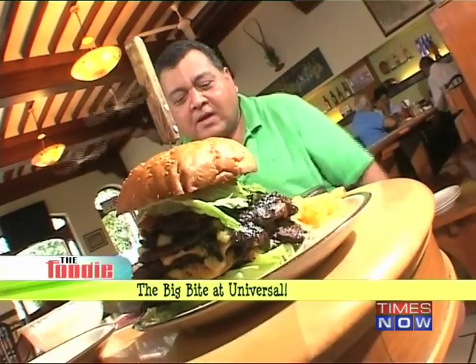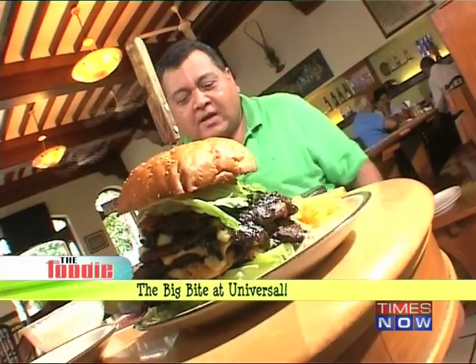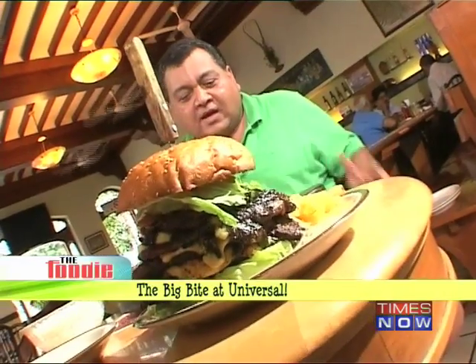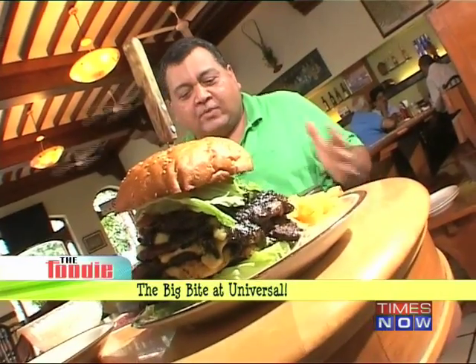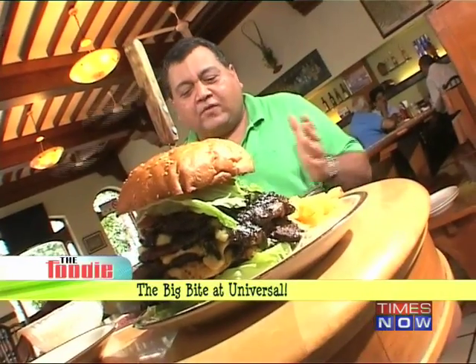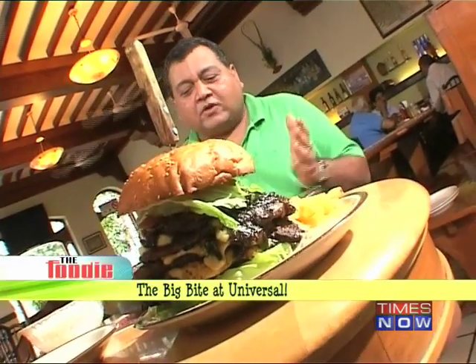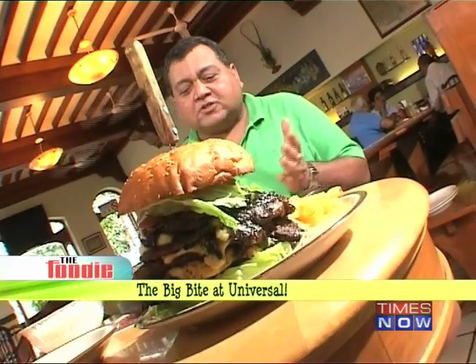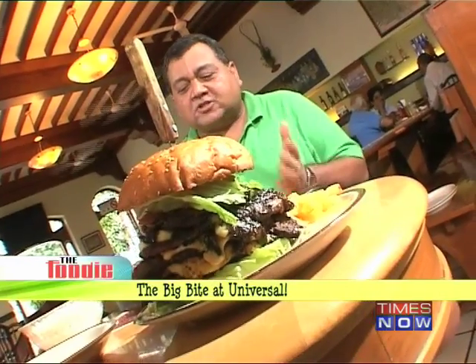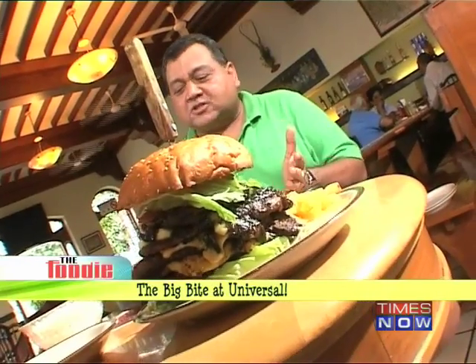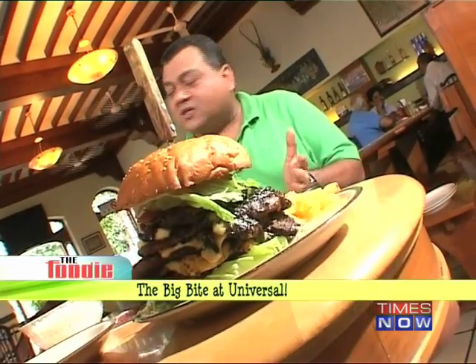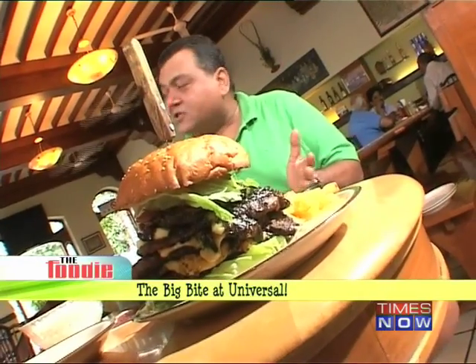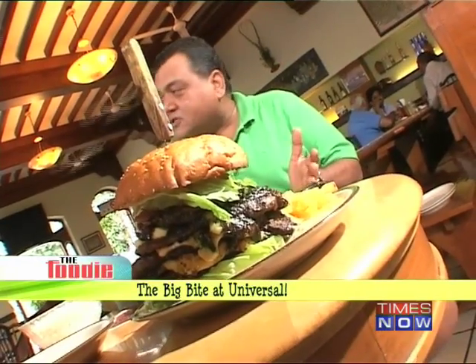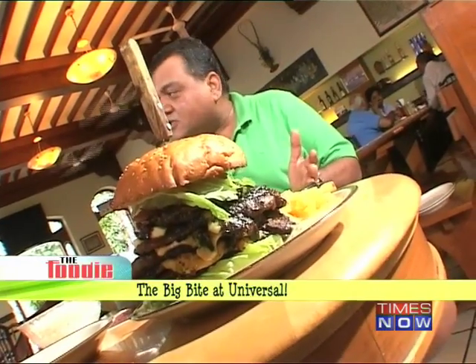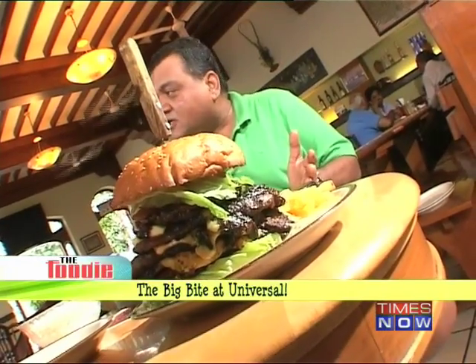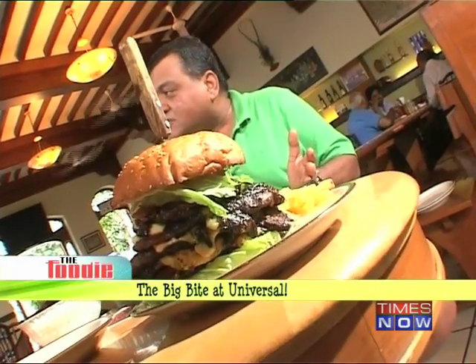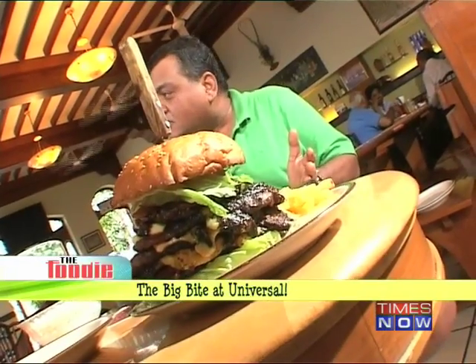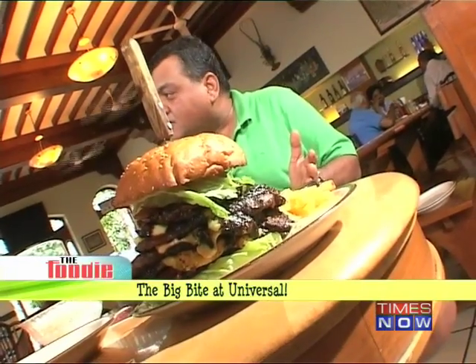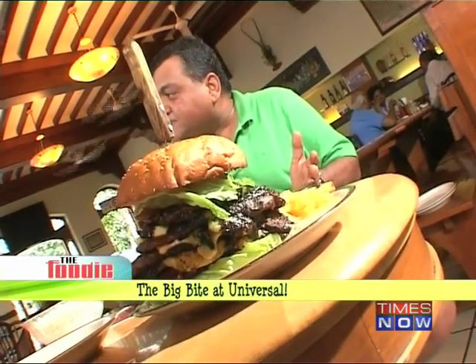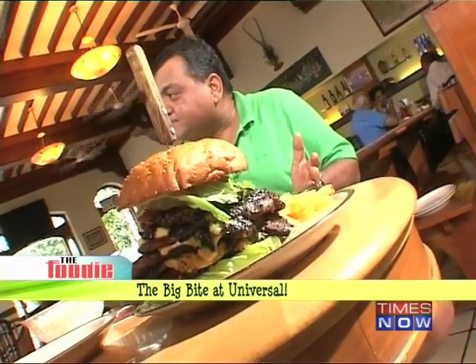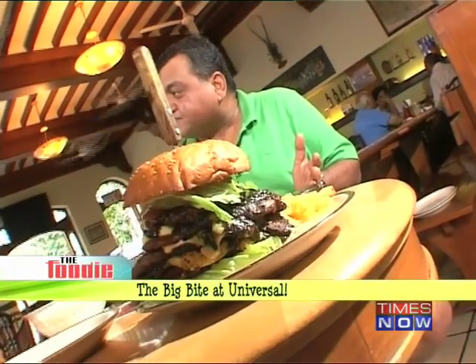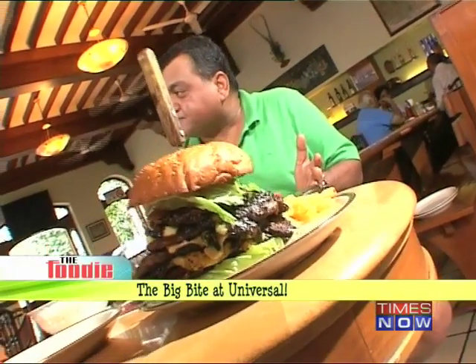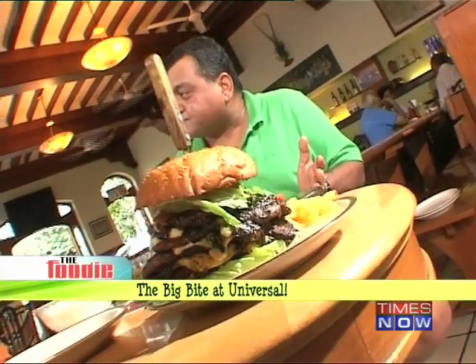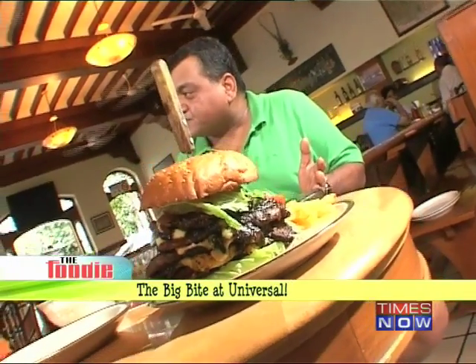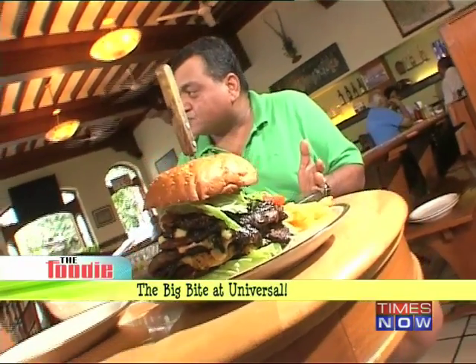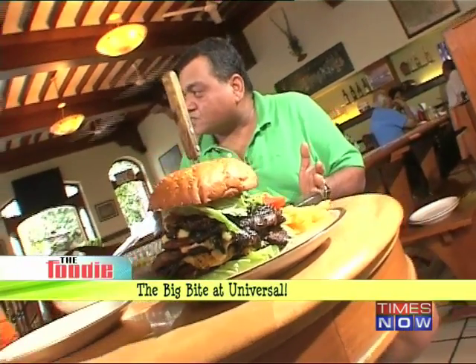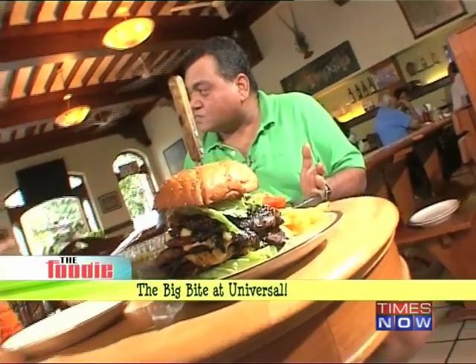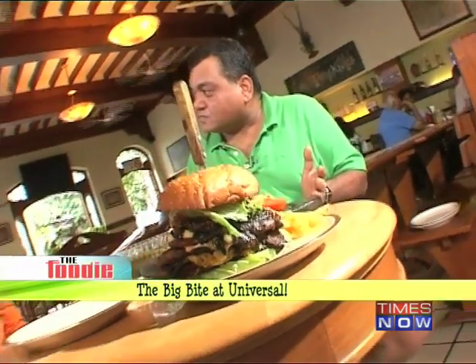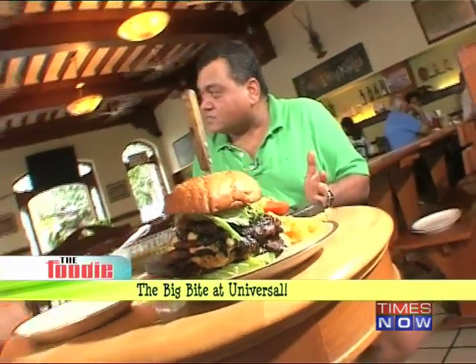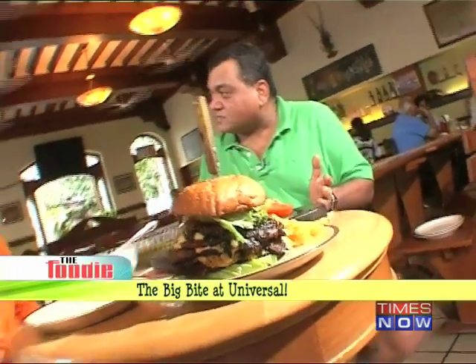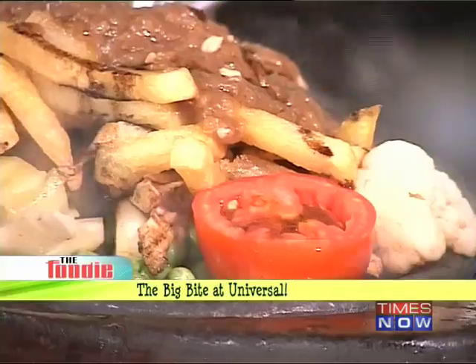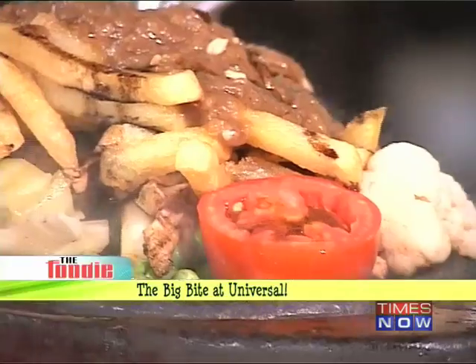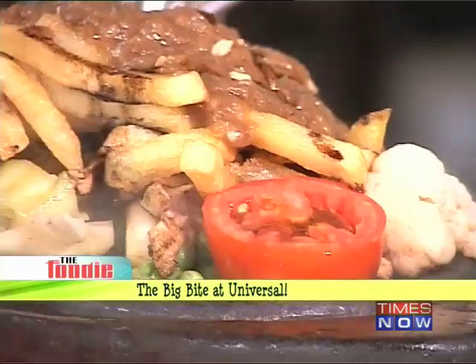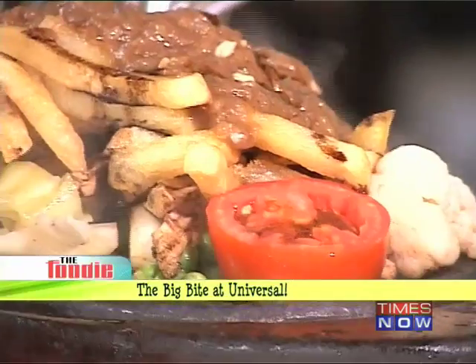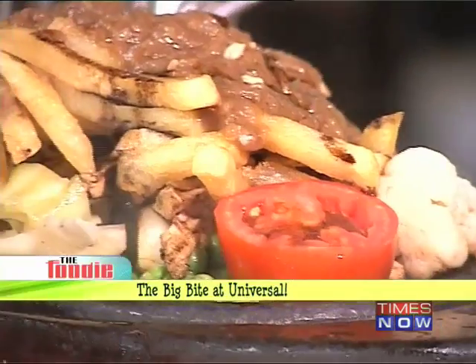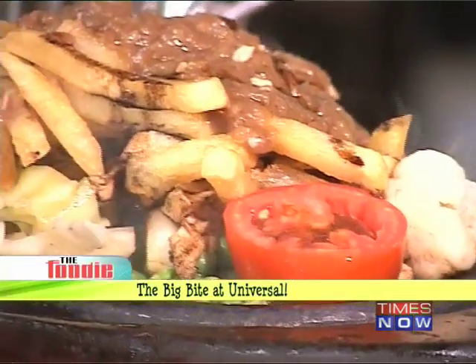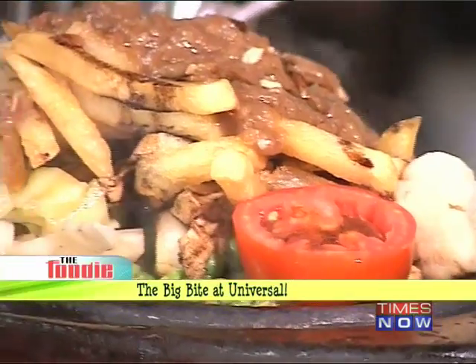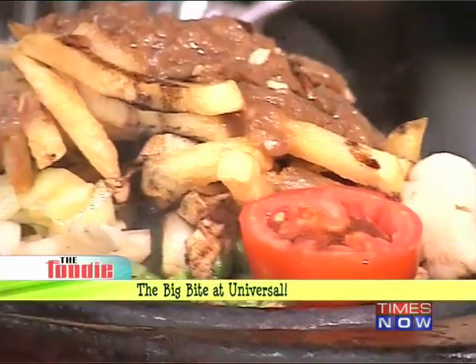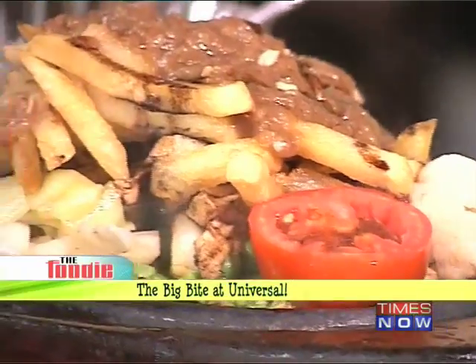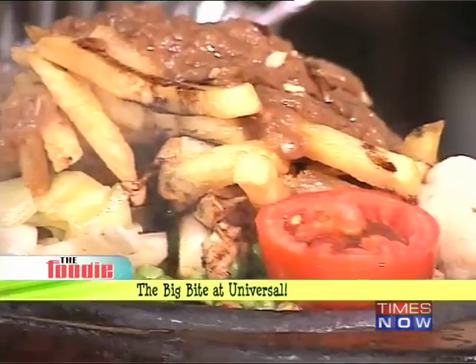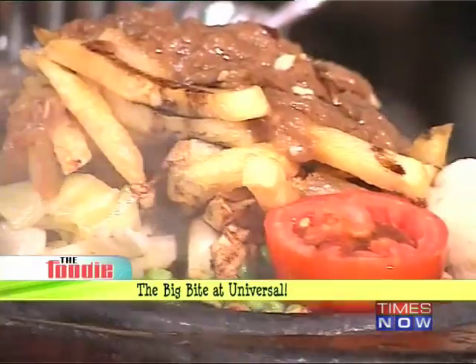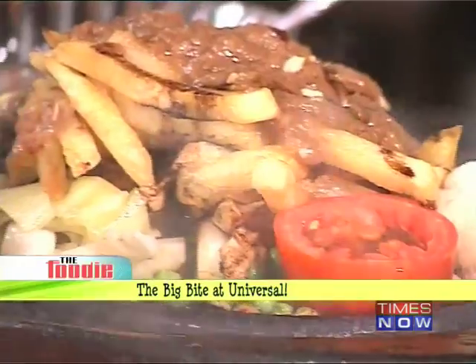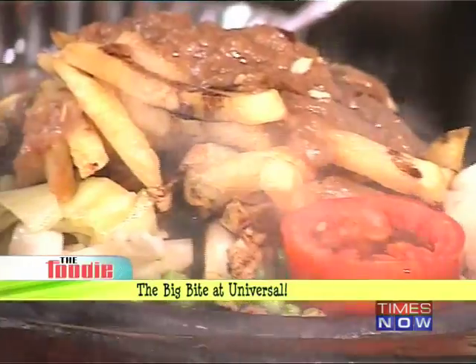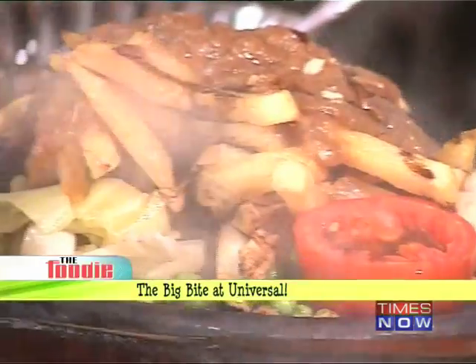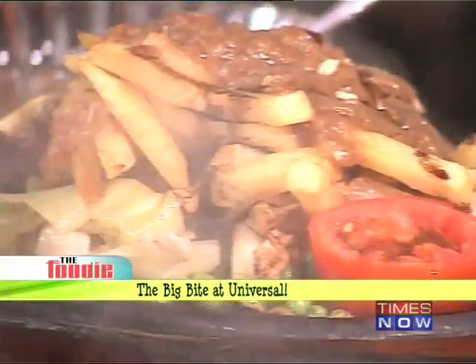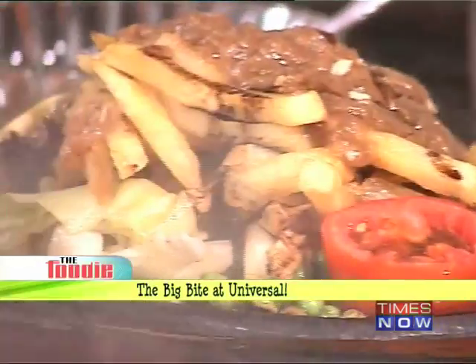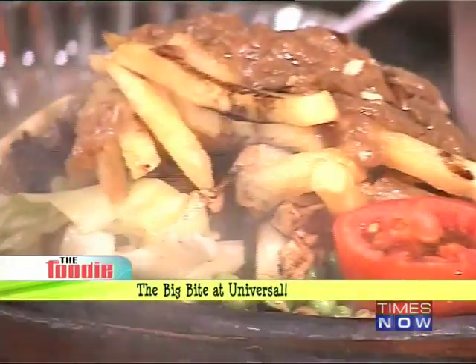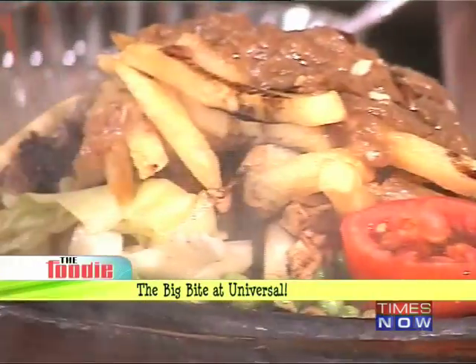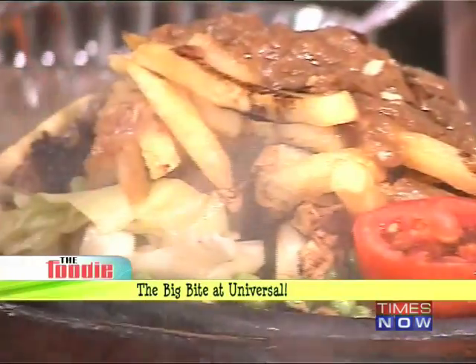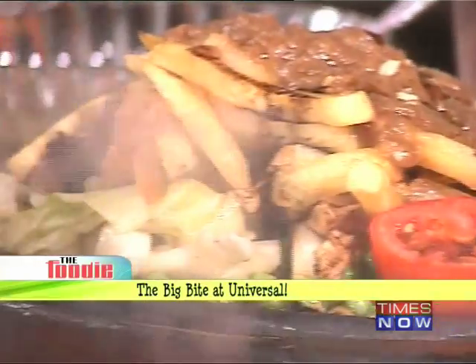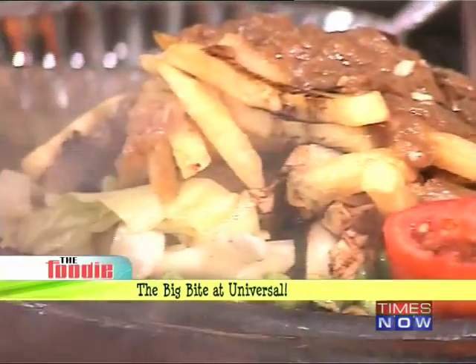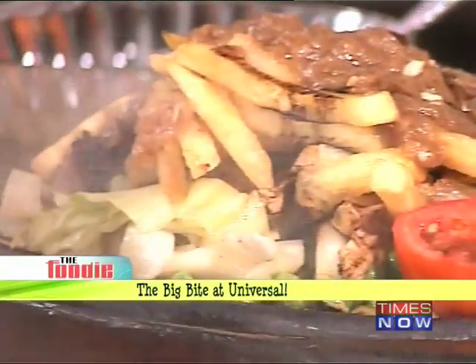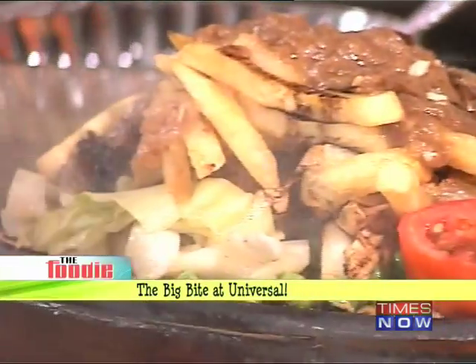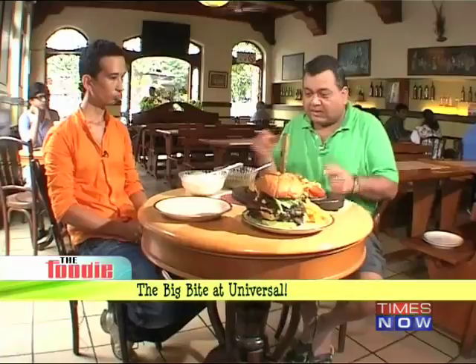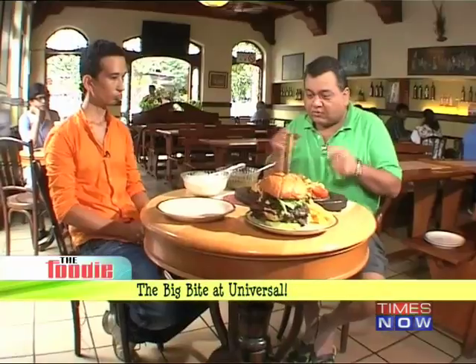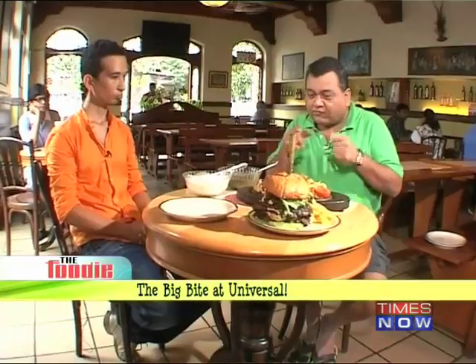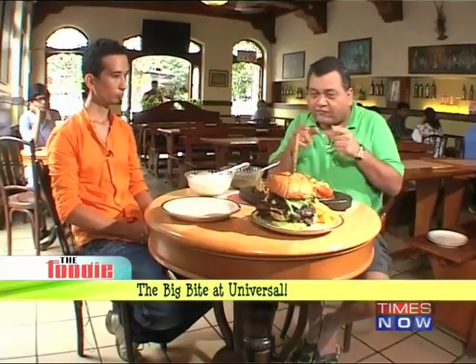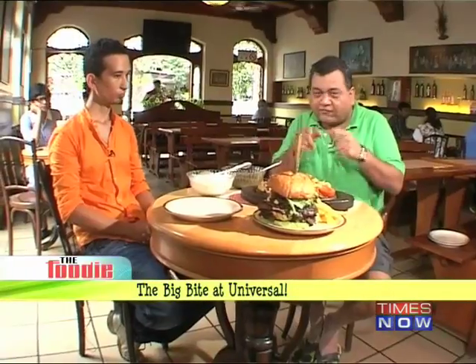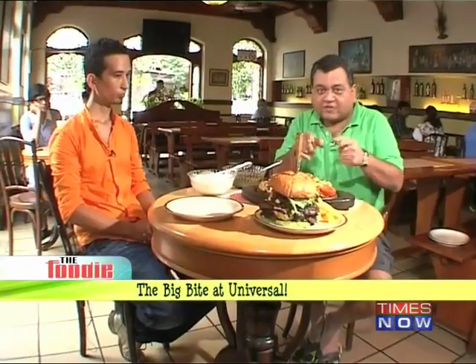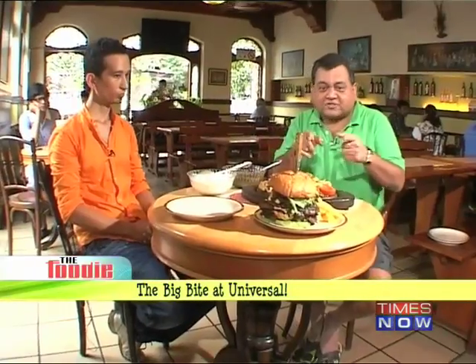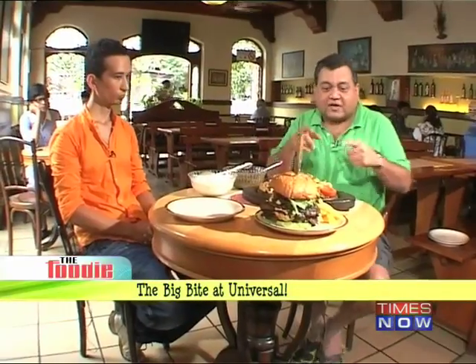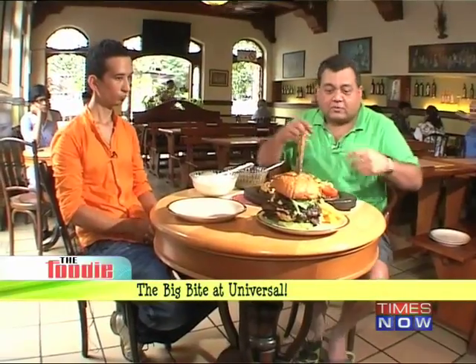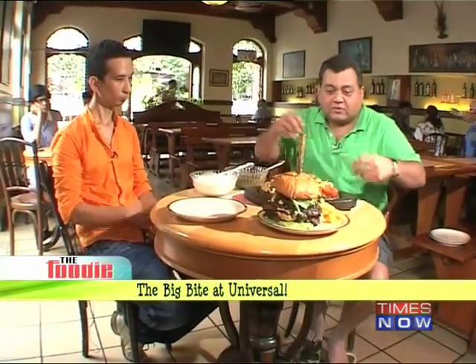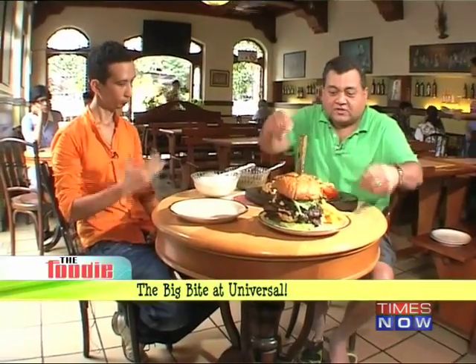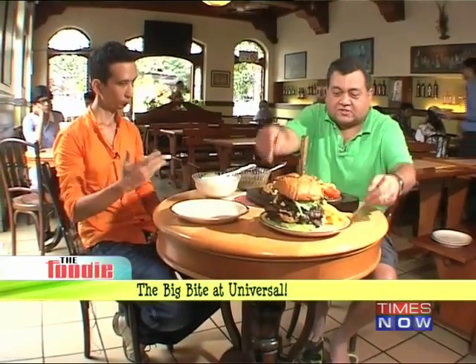And we've got this sizzler — a garlic chicken sizzler. I'm going to first start with this.